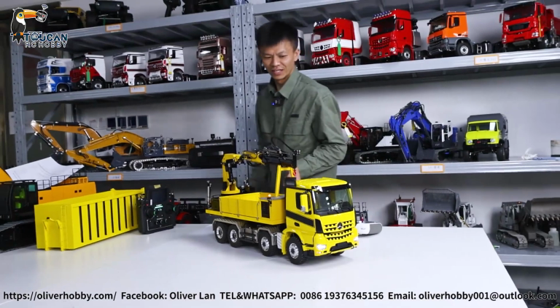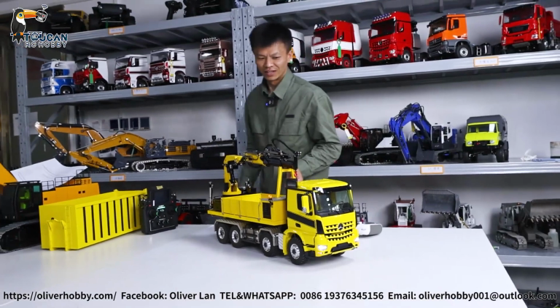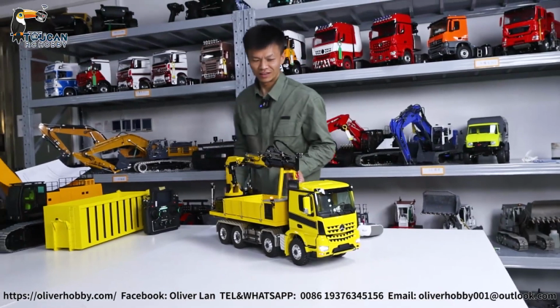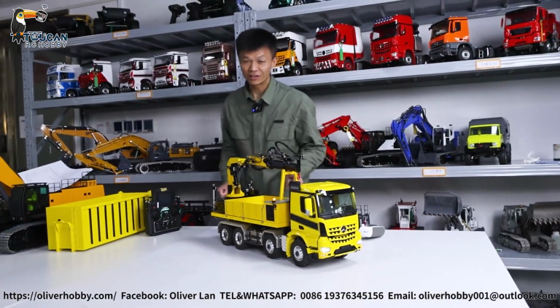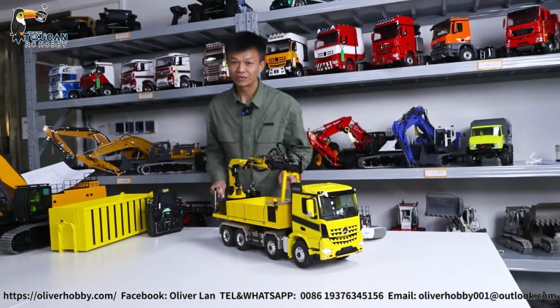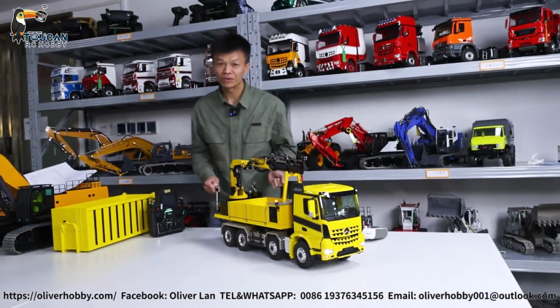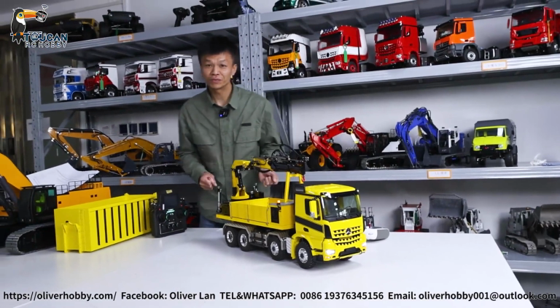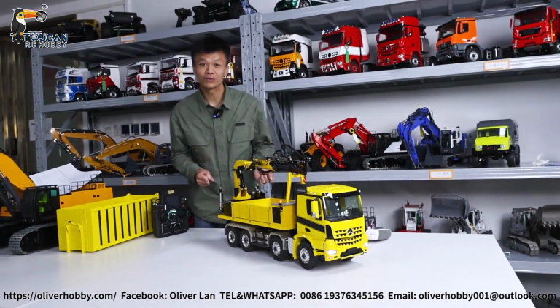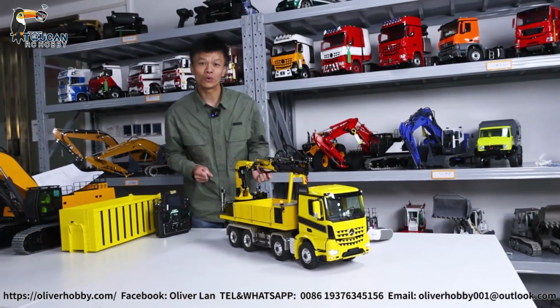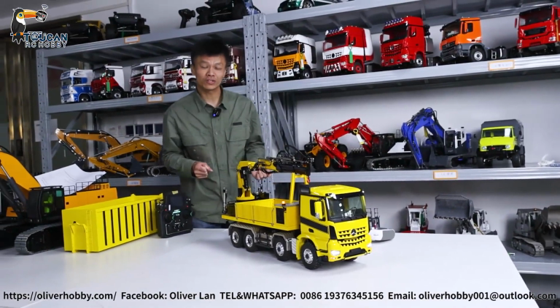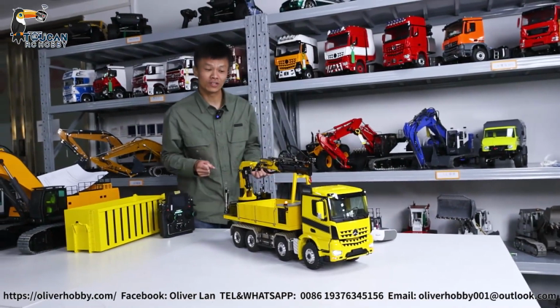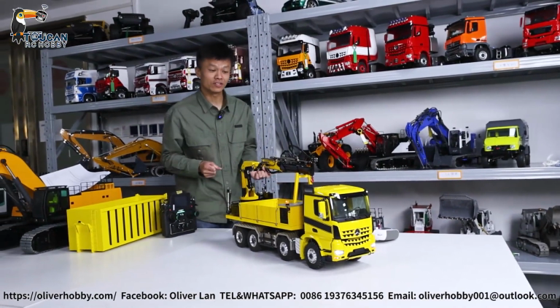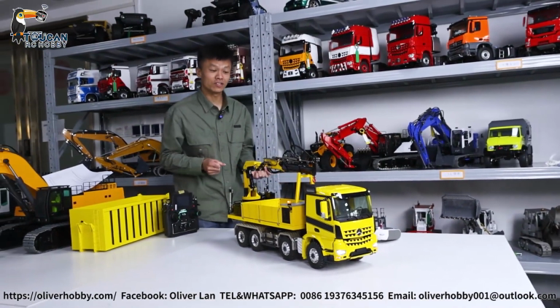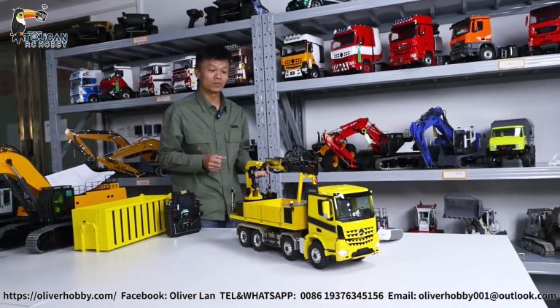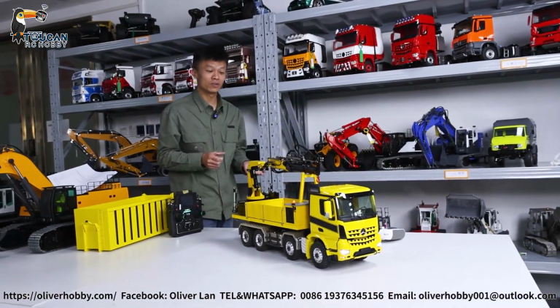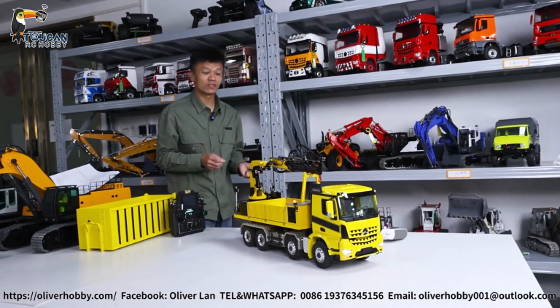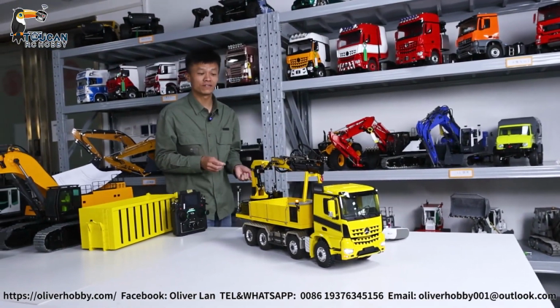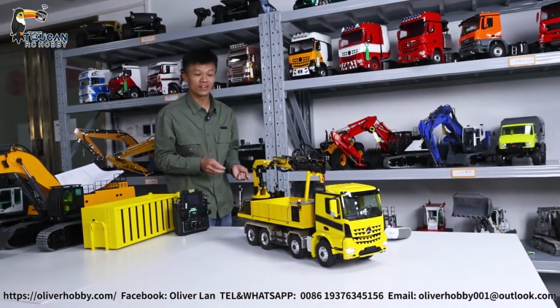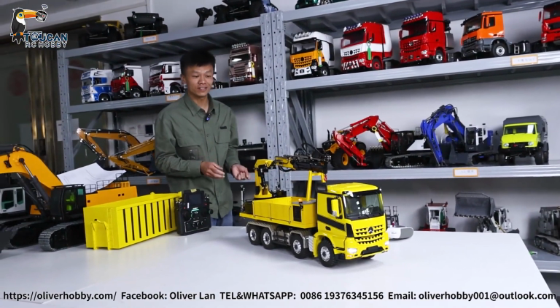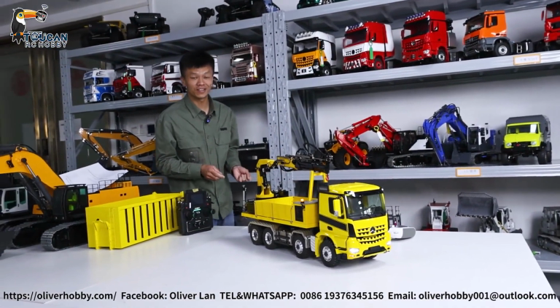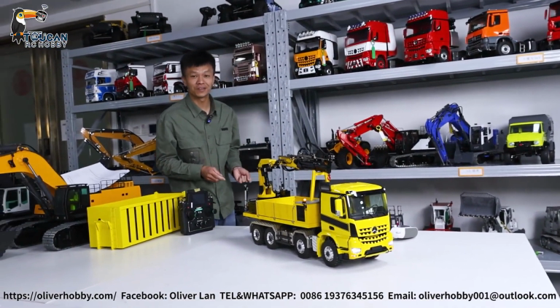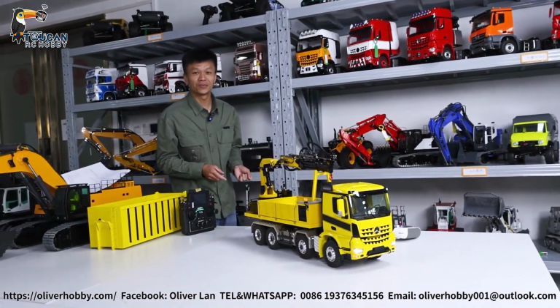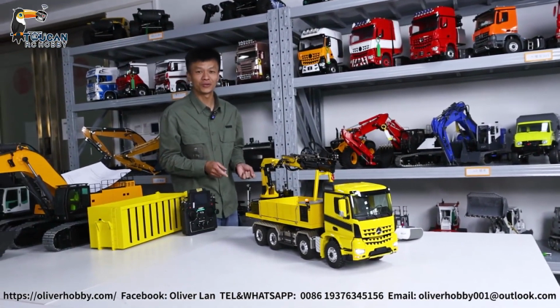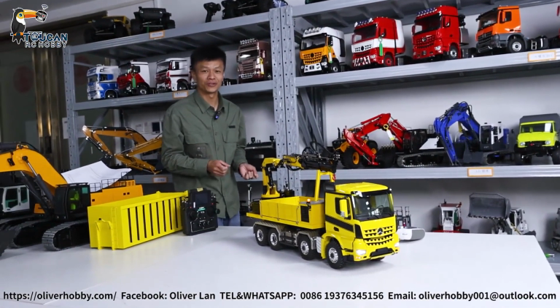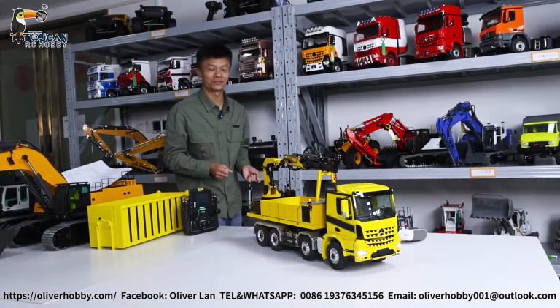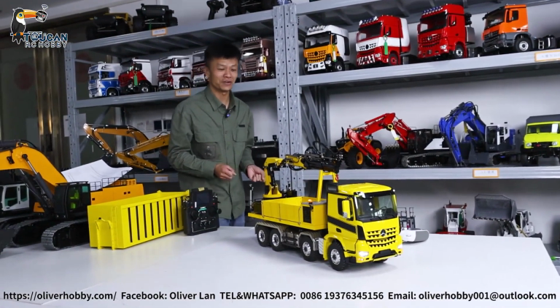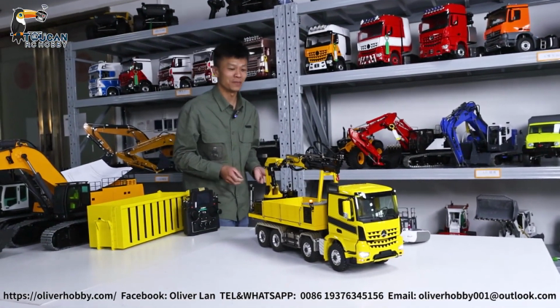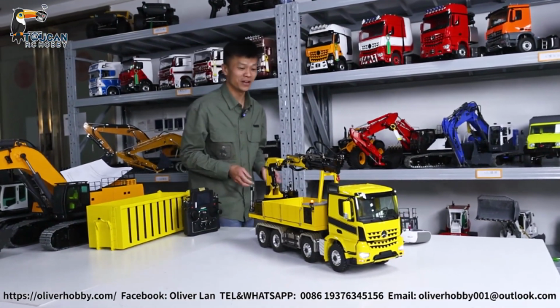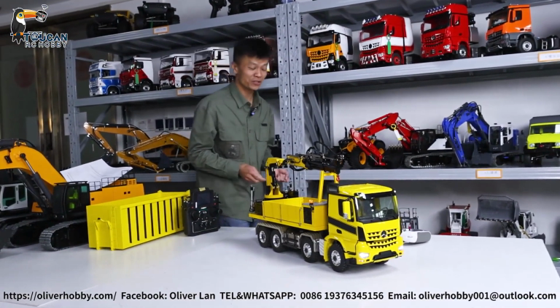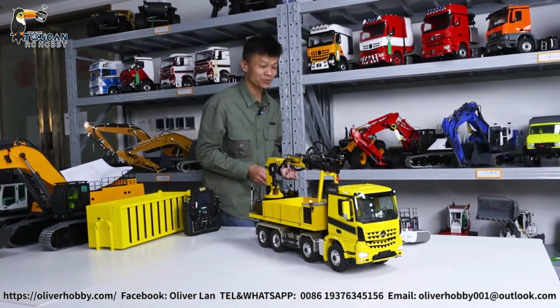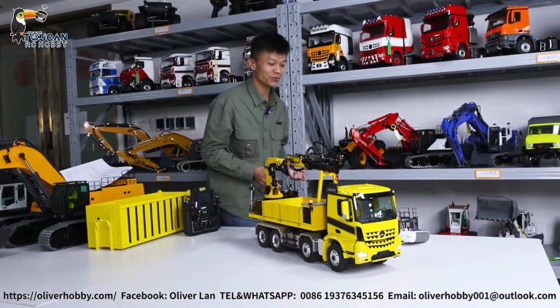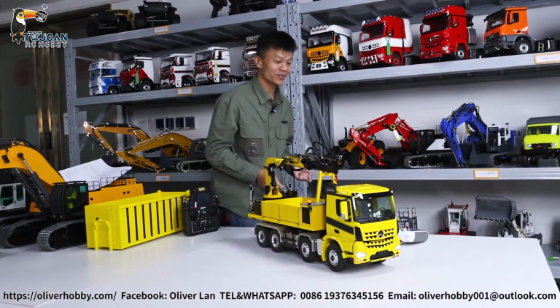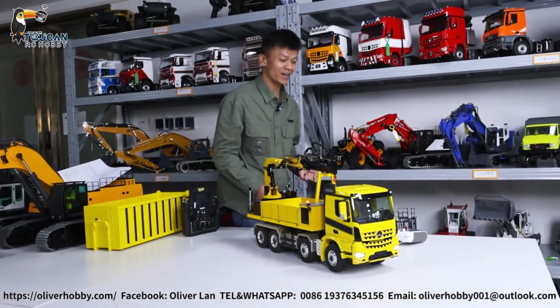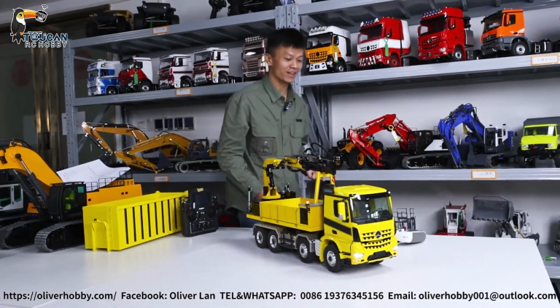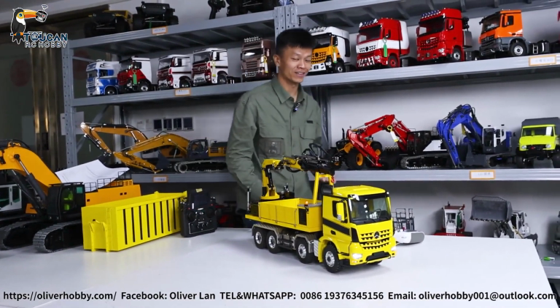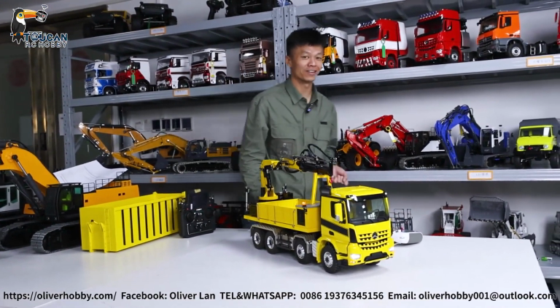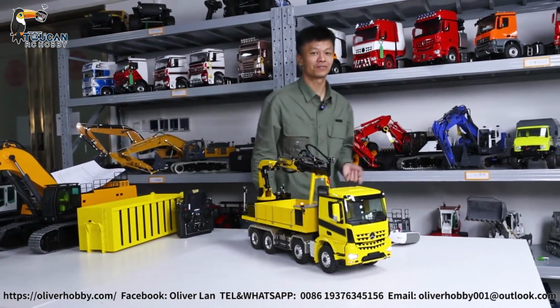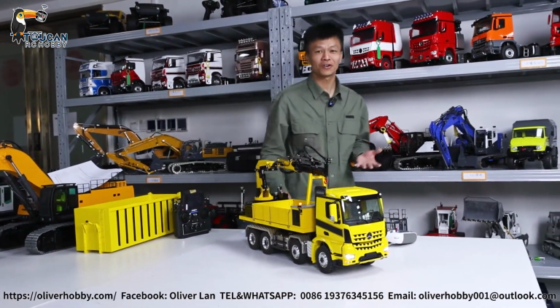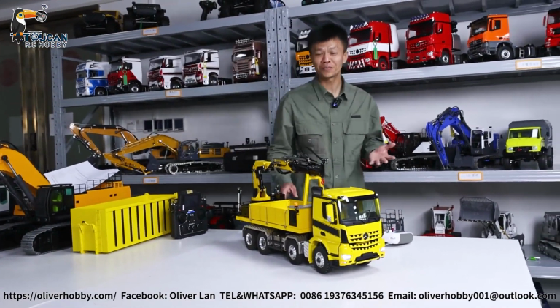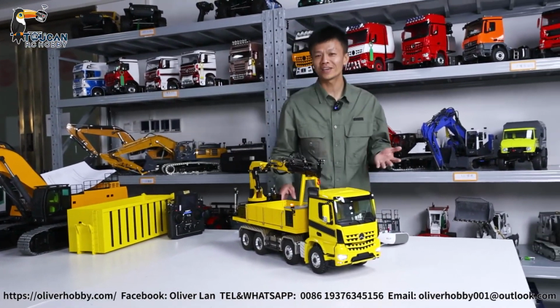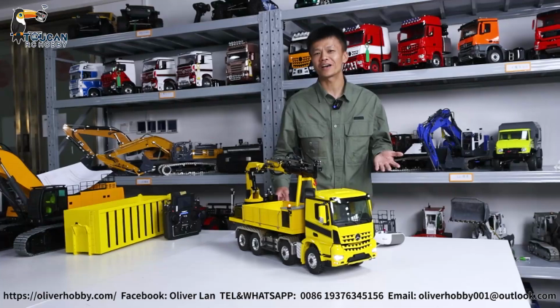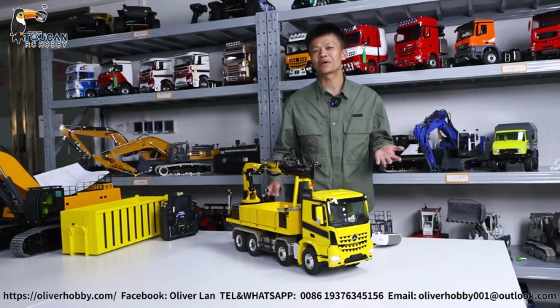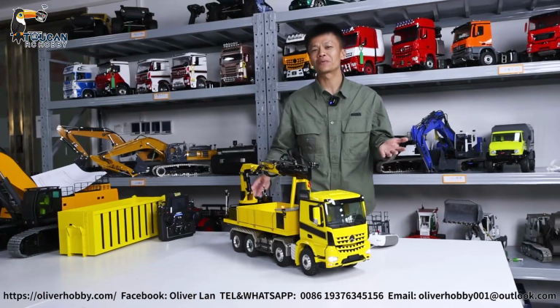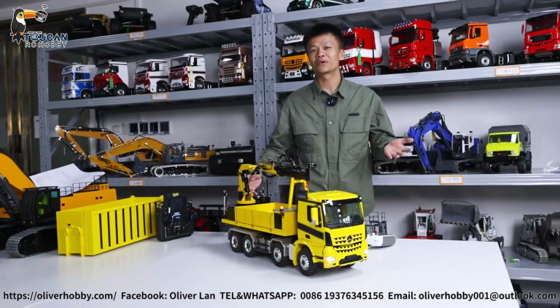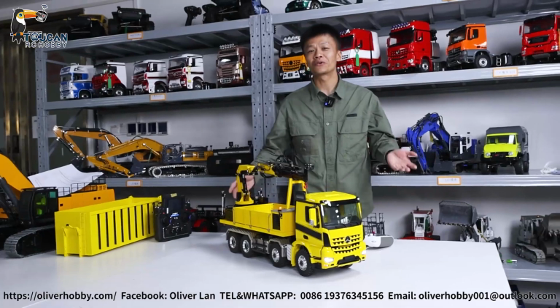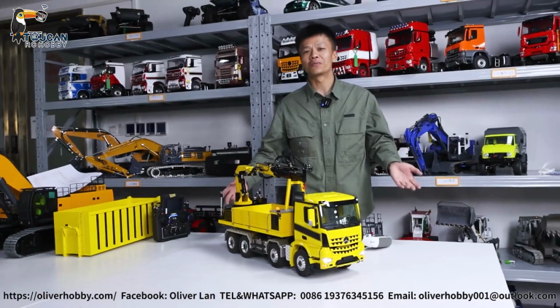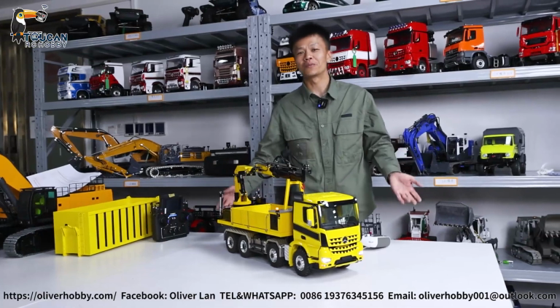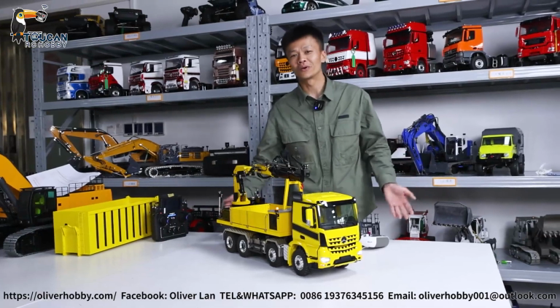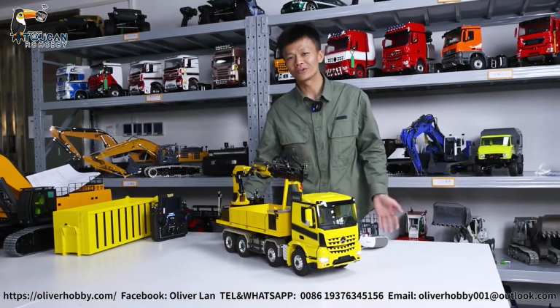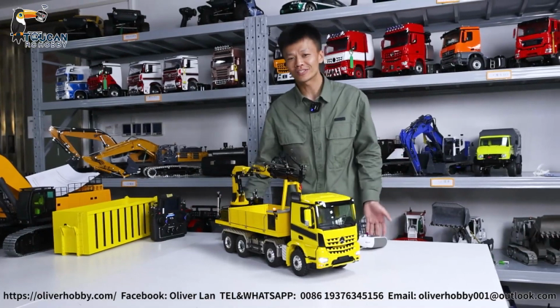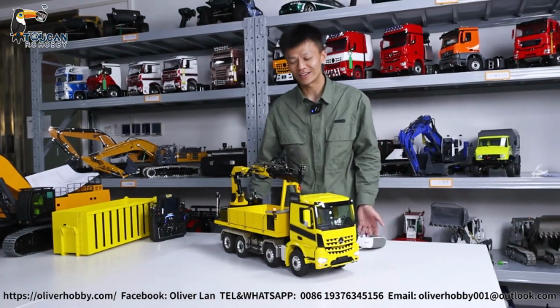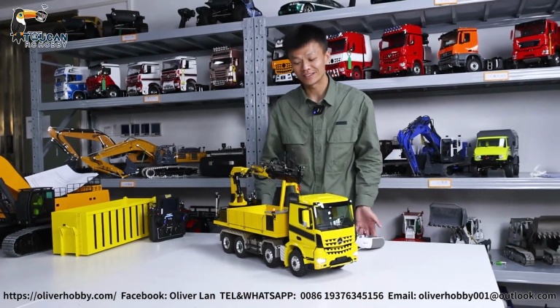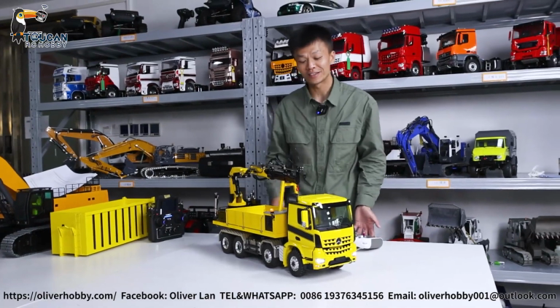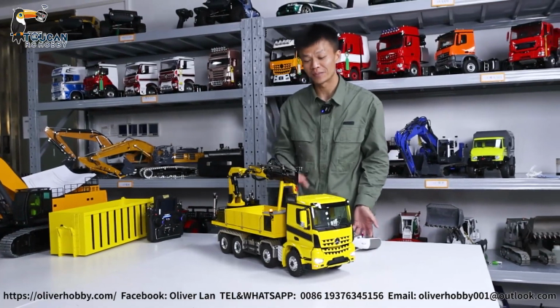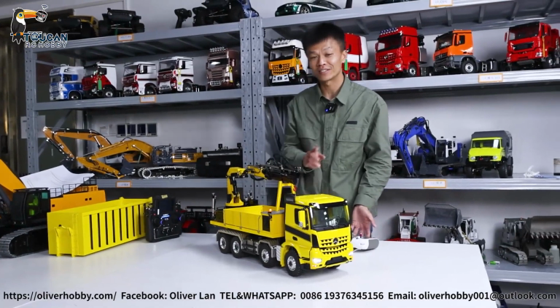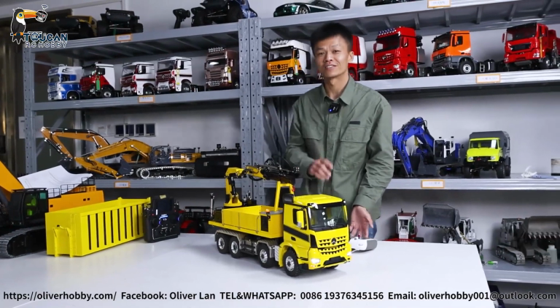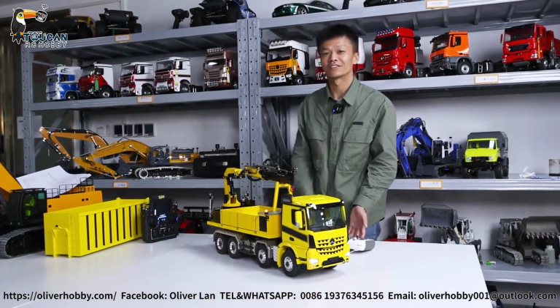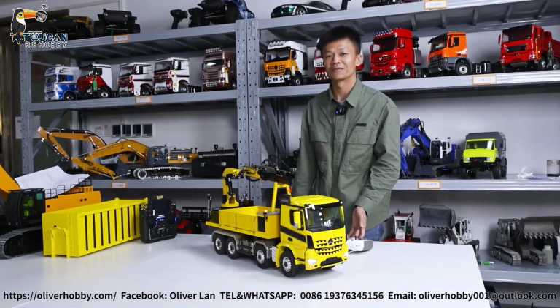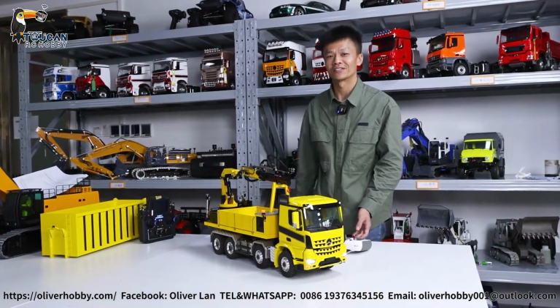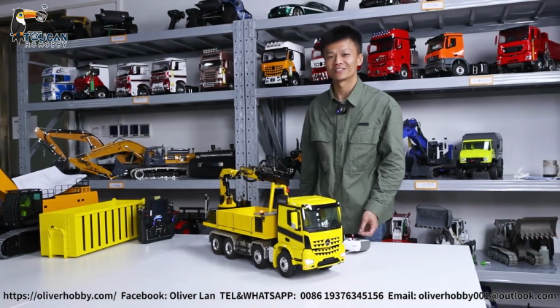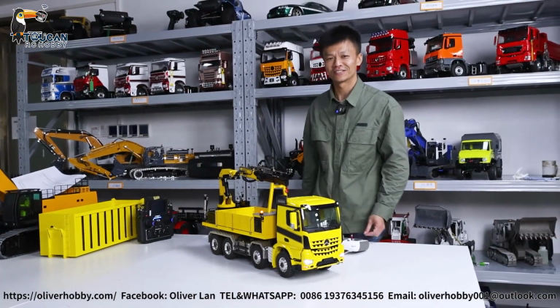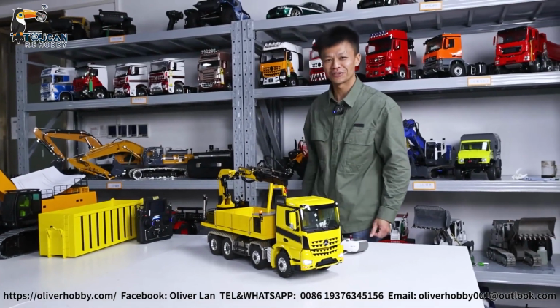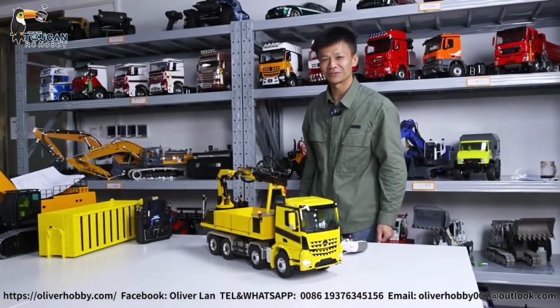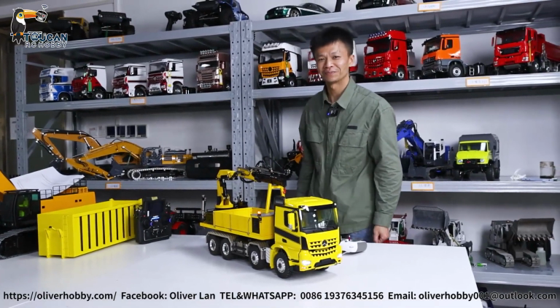Thank you for watching these most fancy models from Lesu. Follow me and I will bring you more models and the best service. See you!